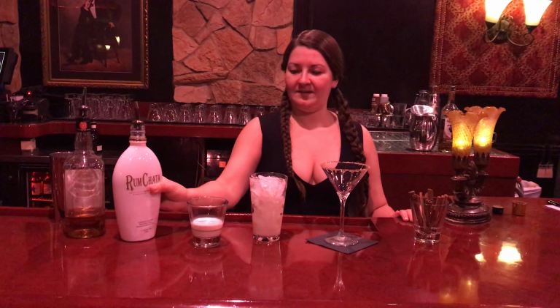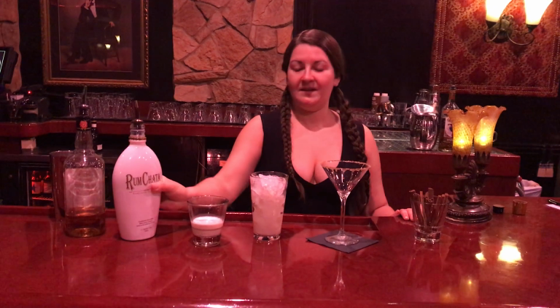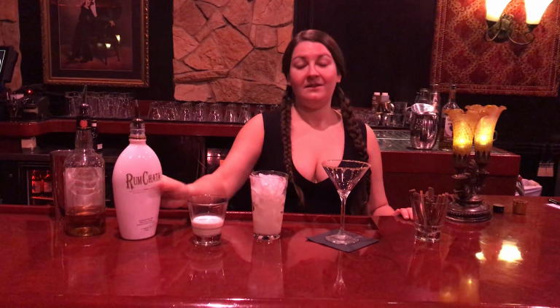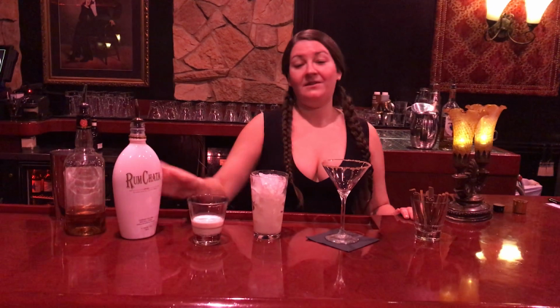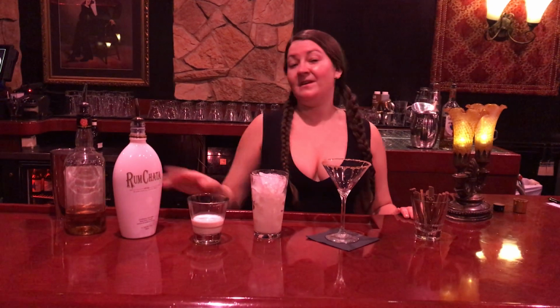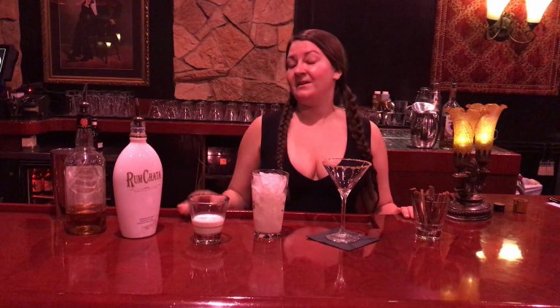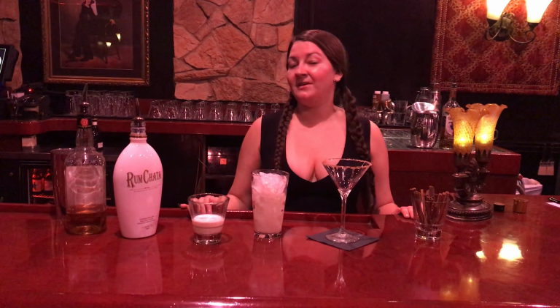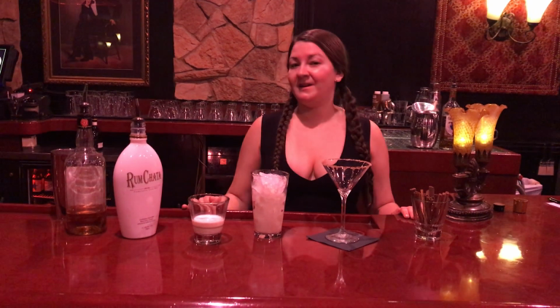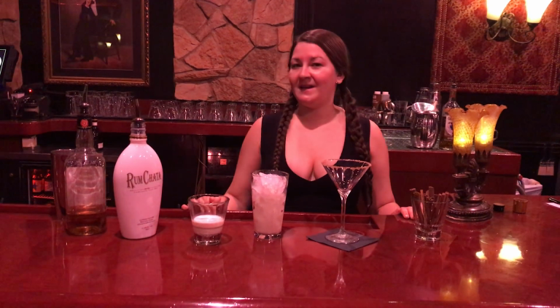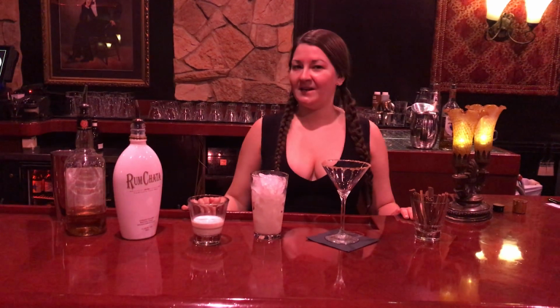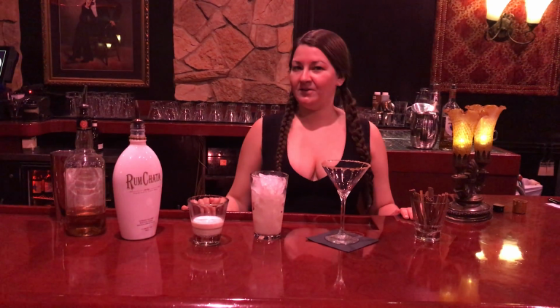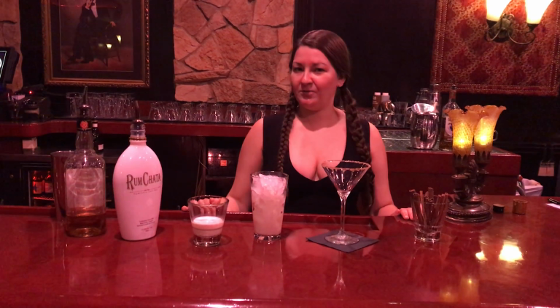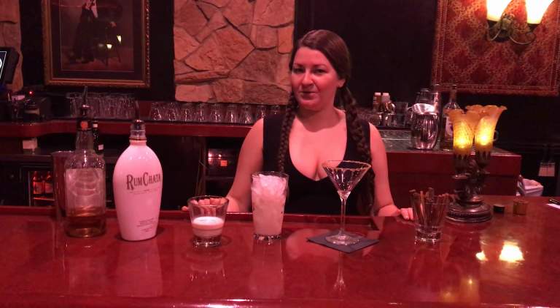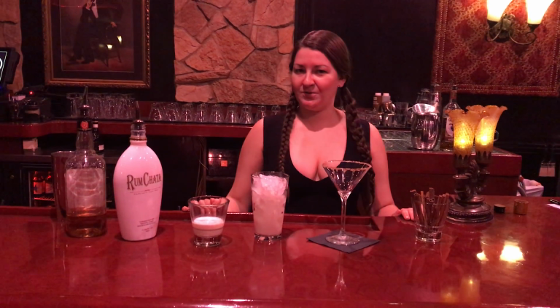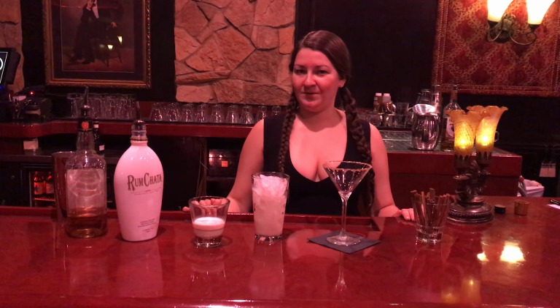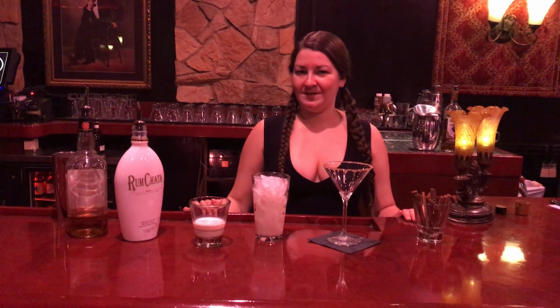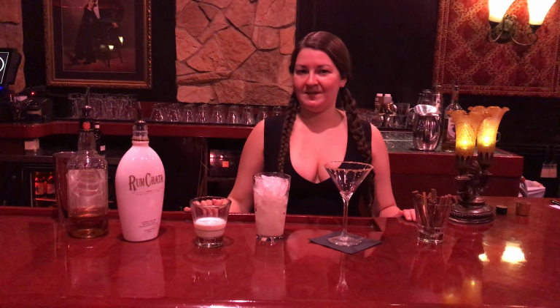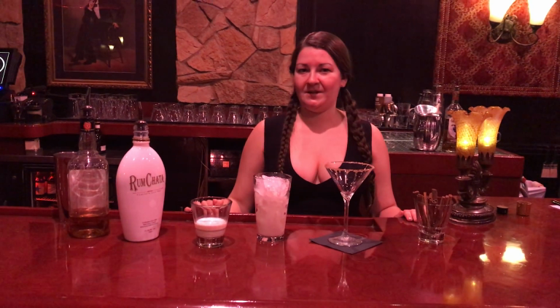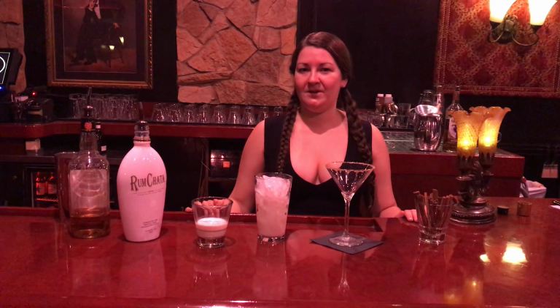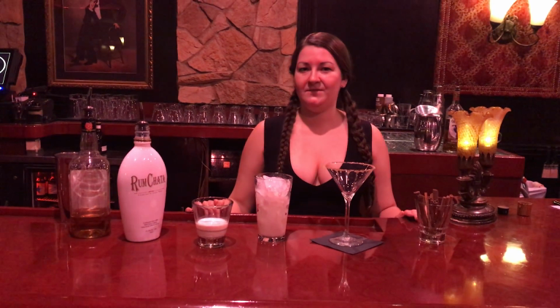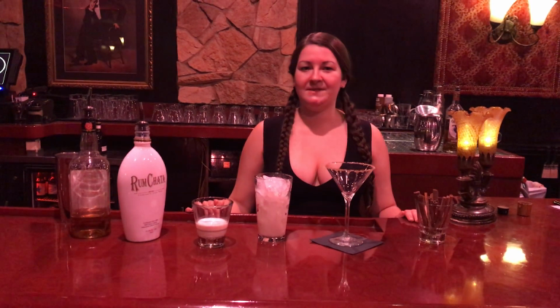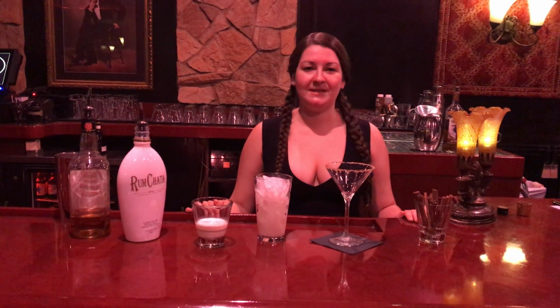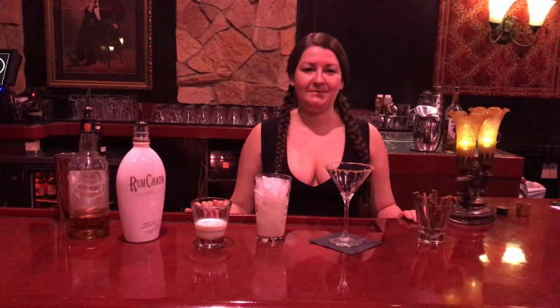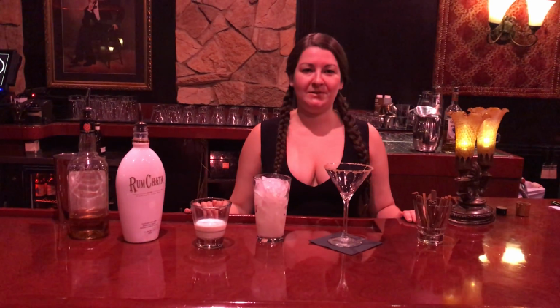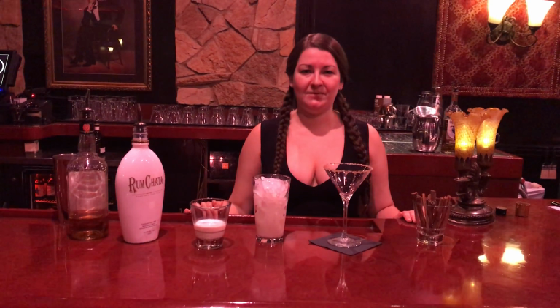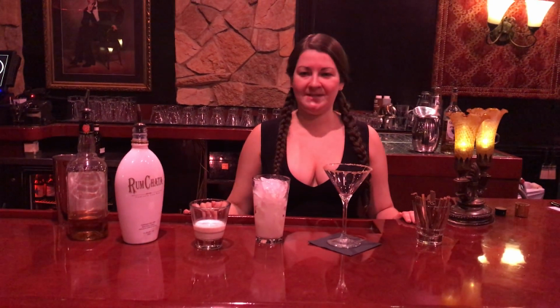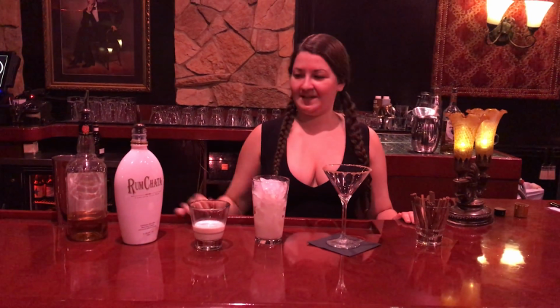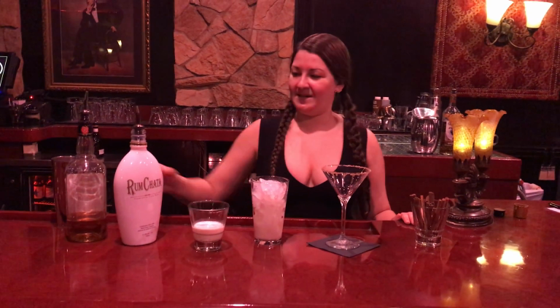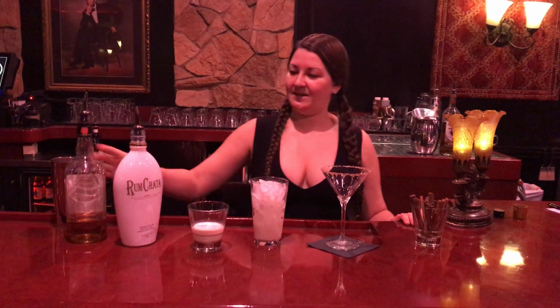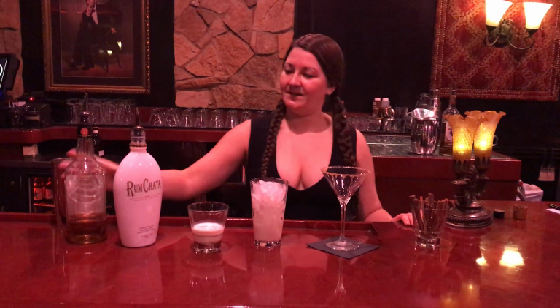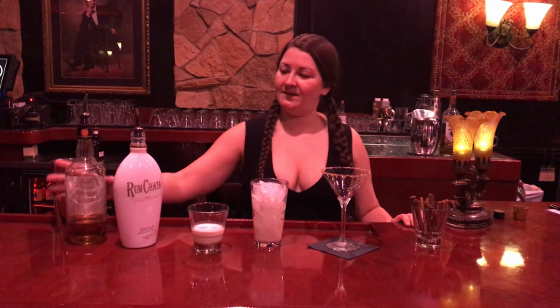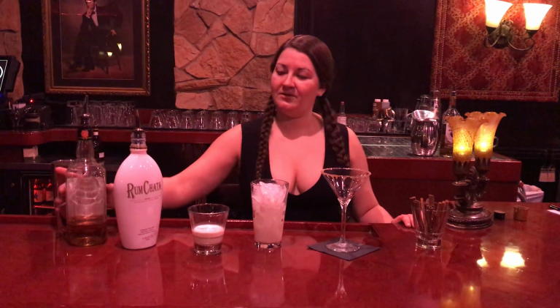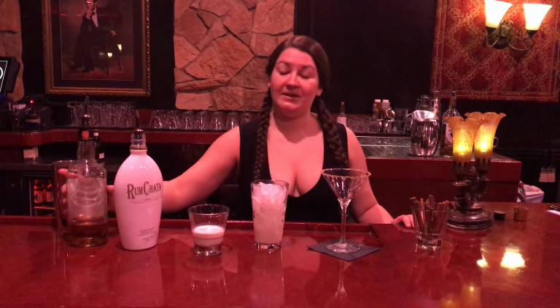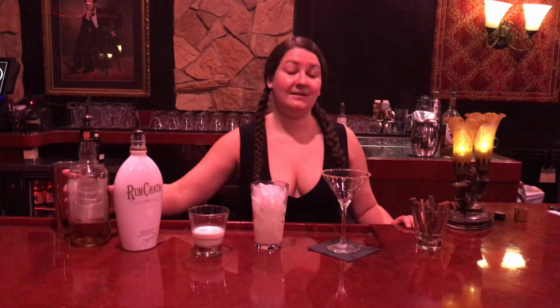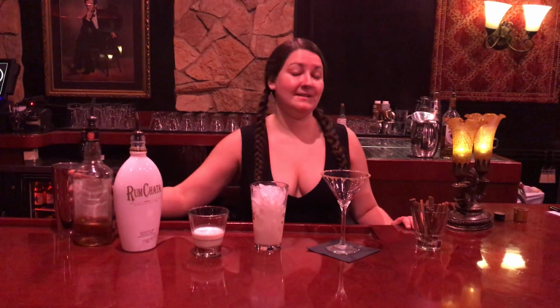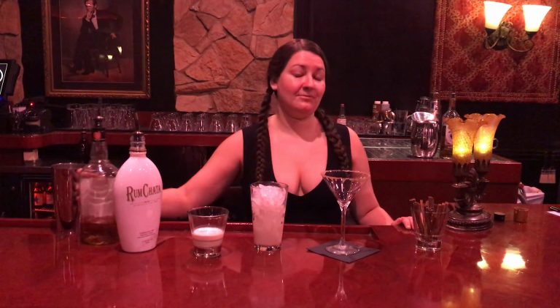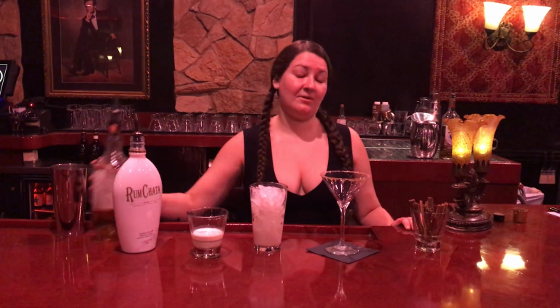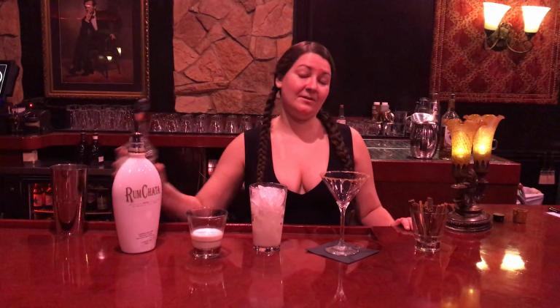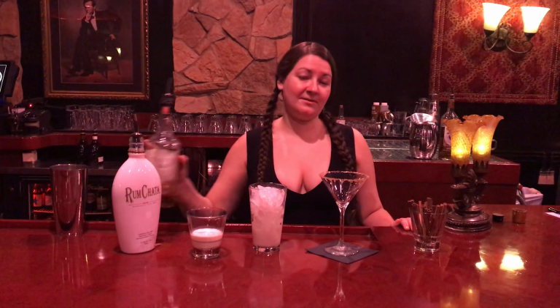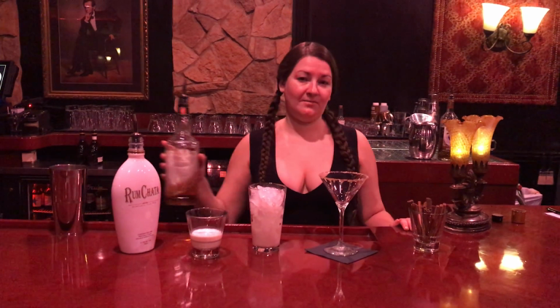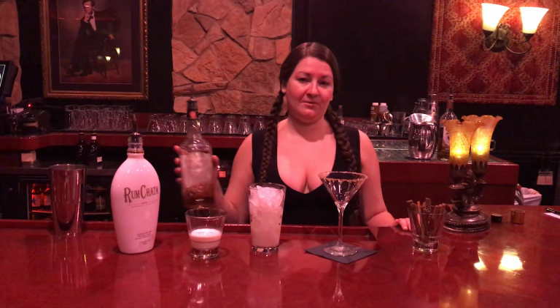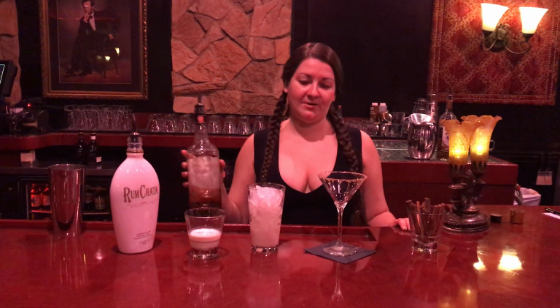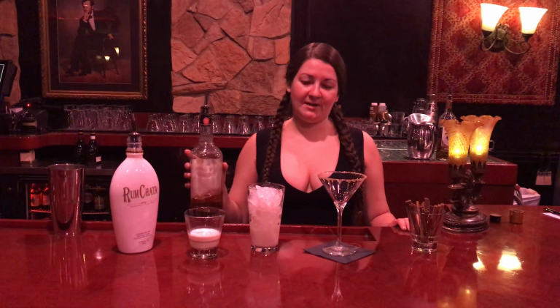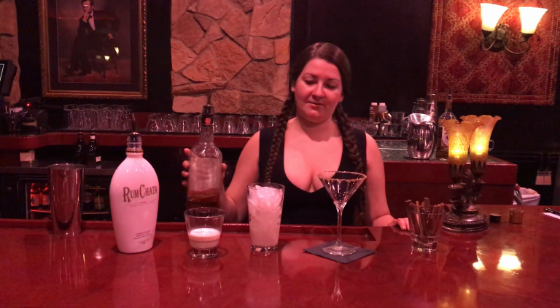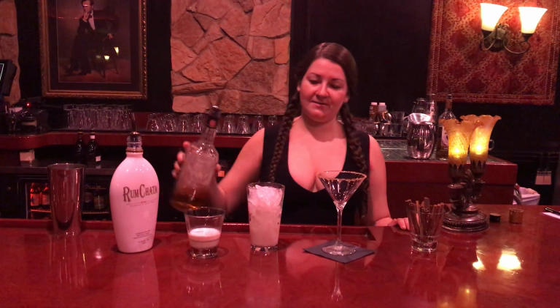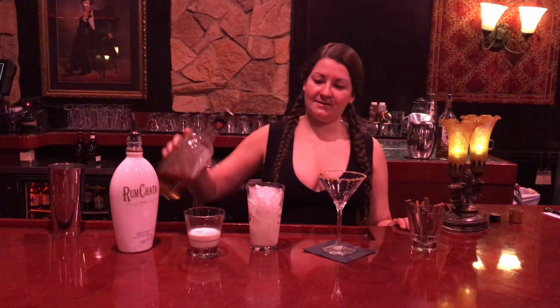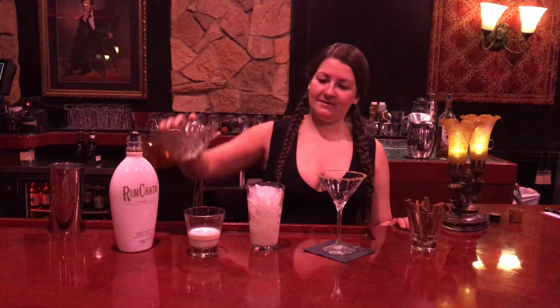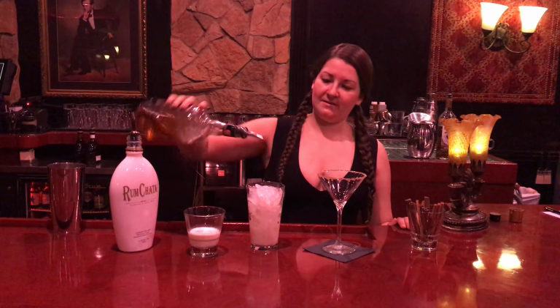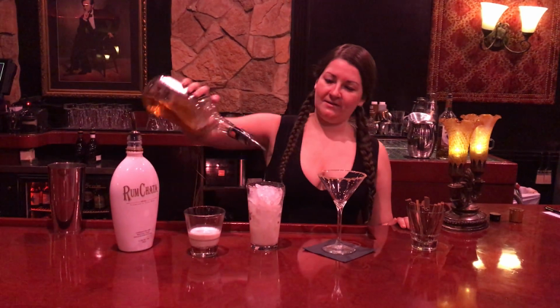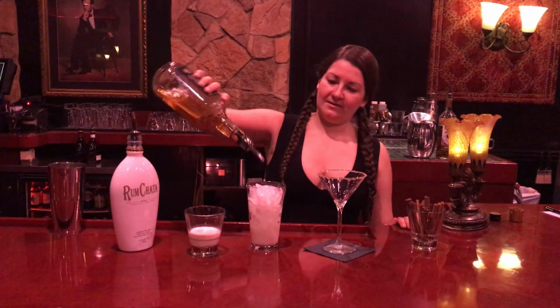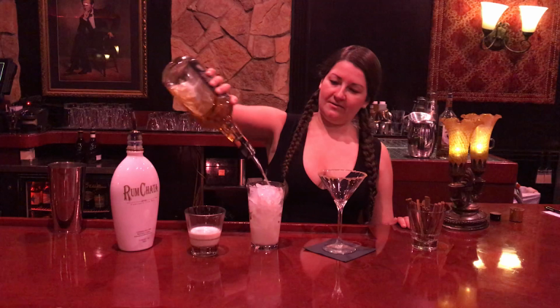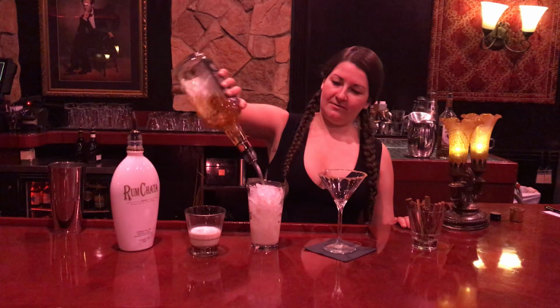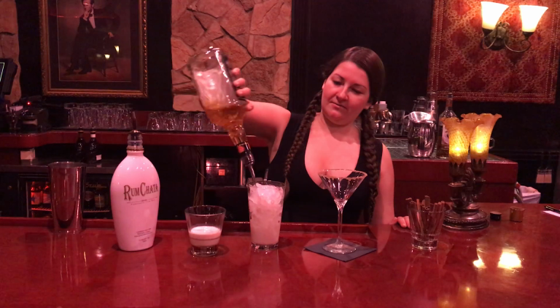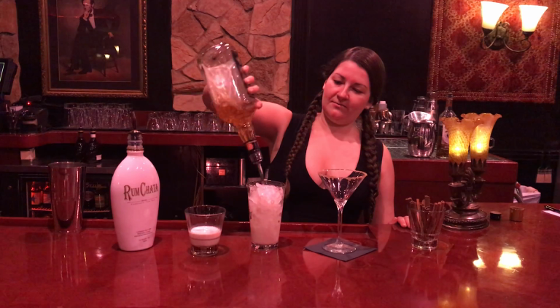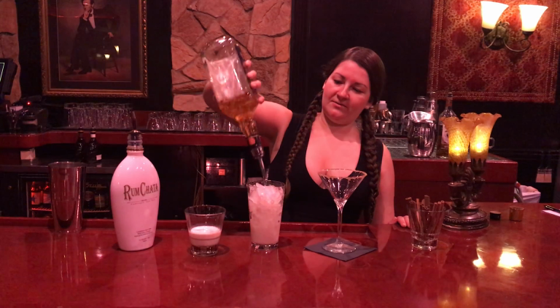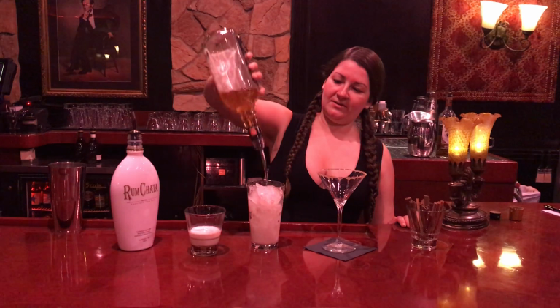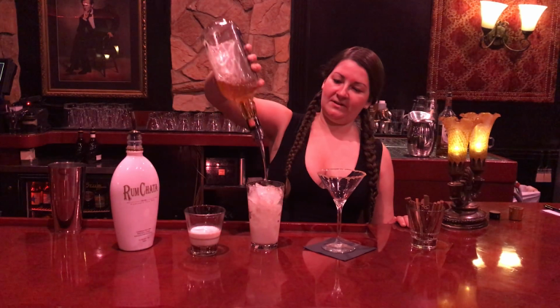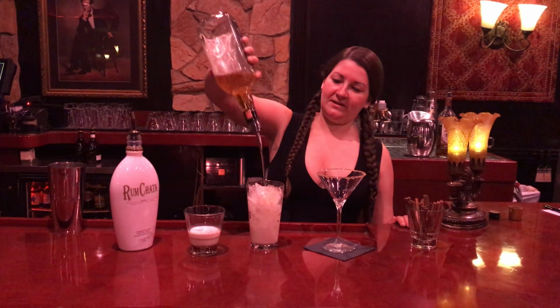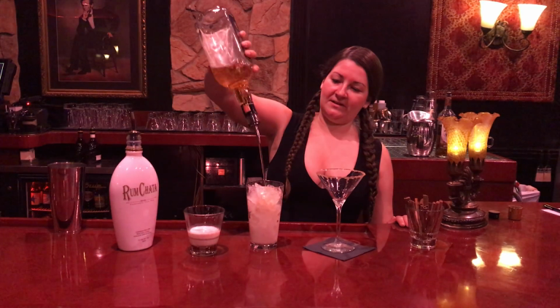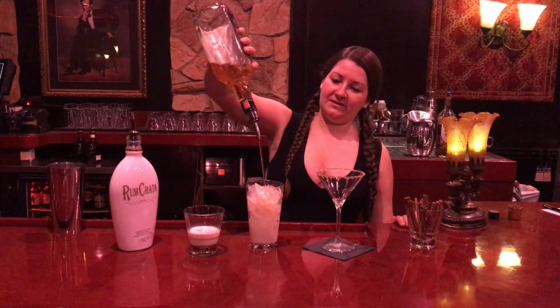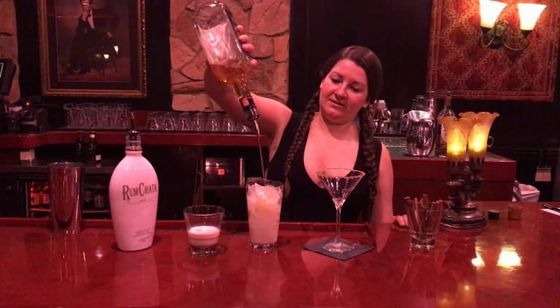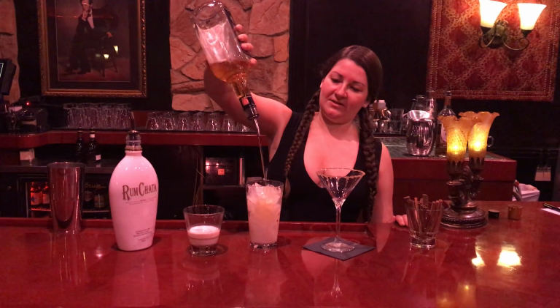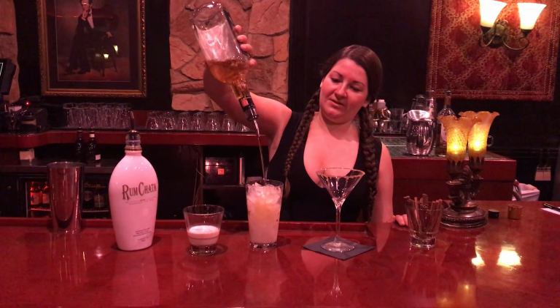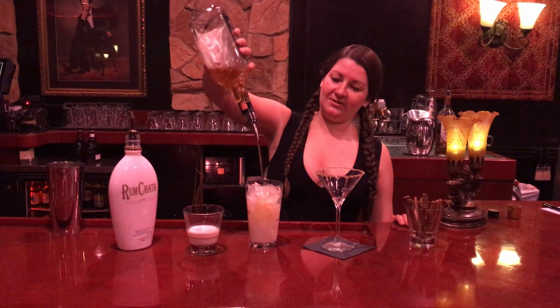Then you're going to add your choice of cinnamon whiskey. This will also be one ounce — one and two.